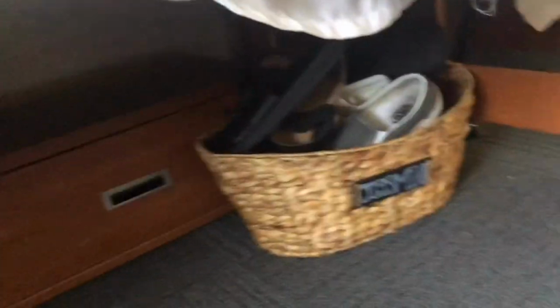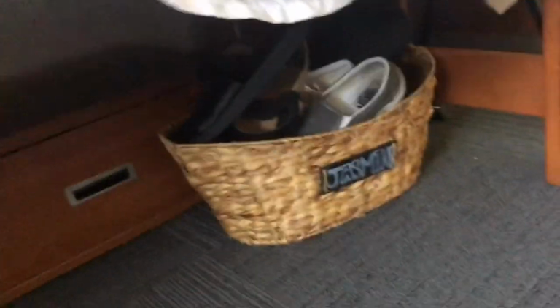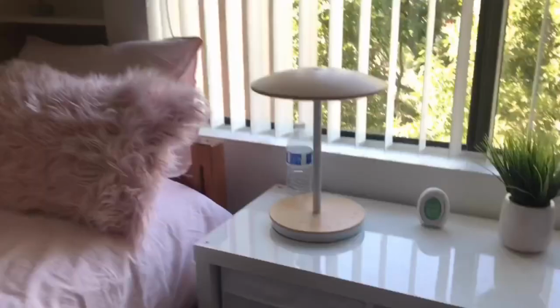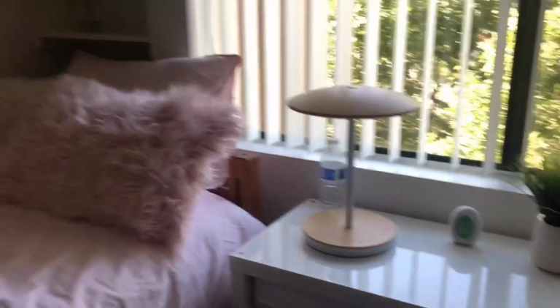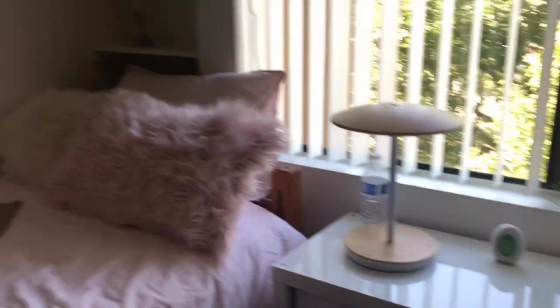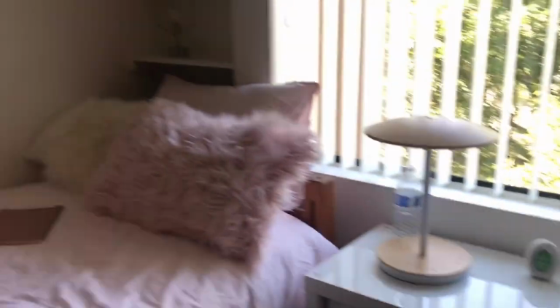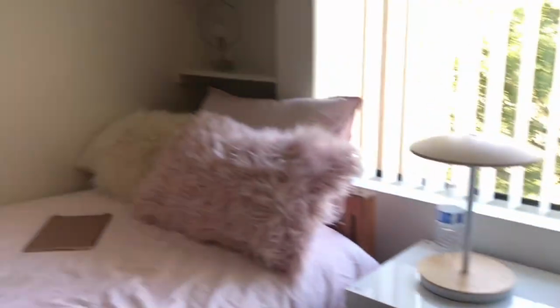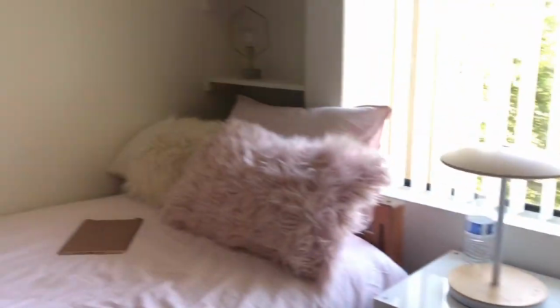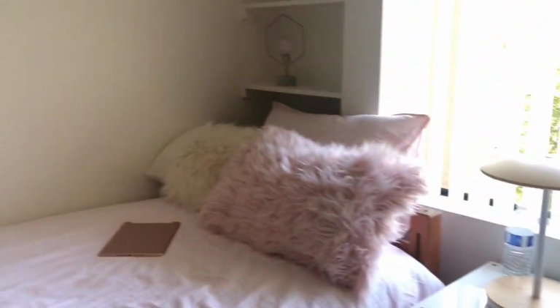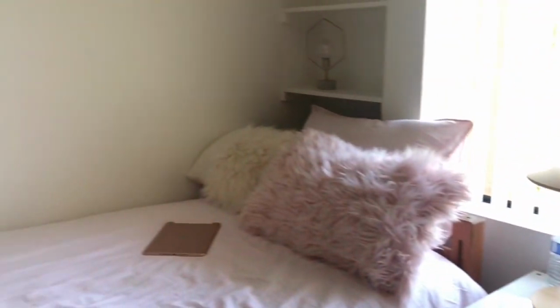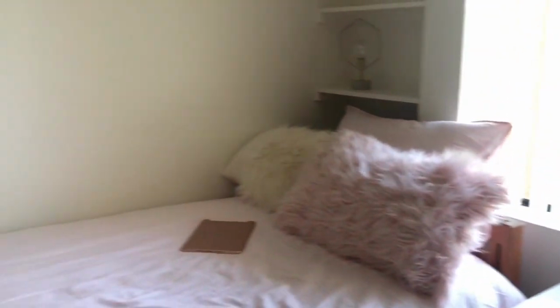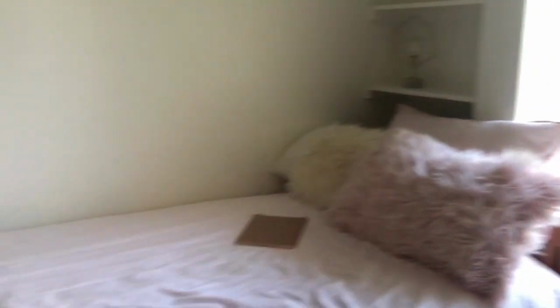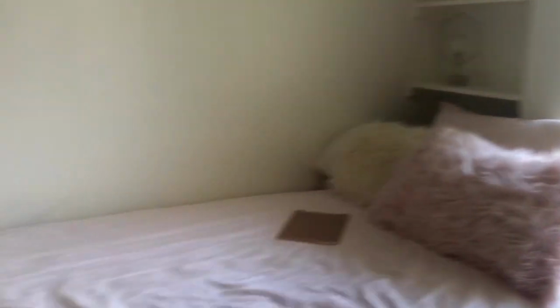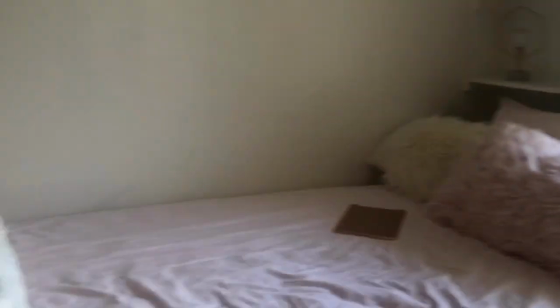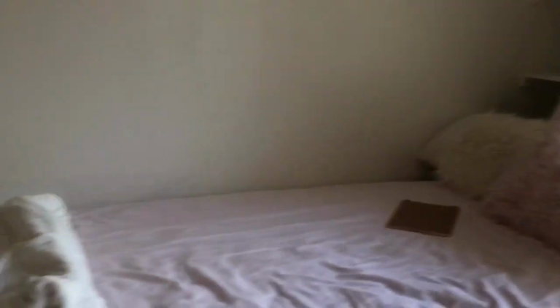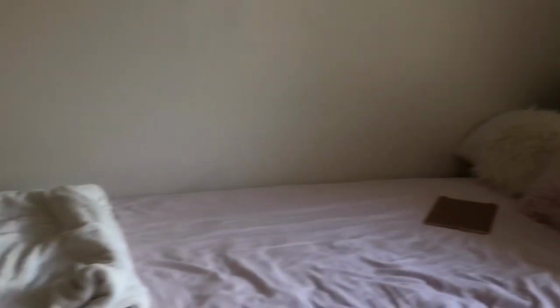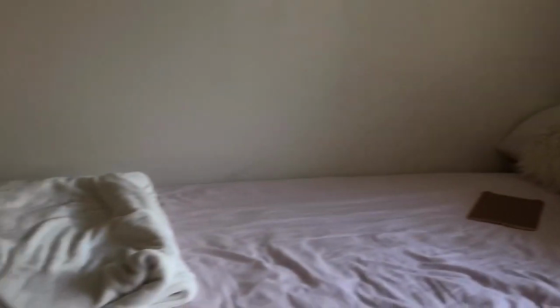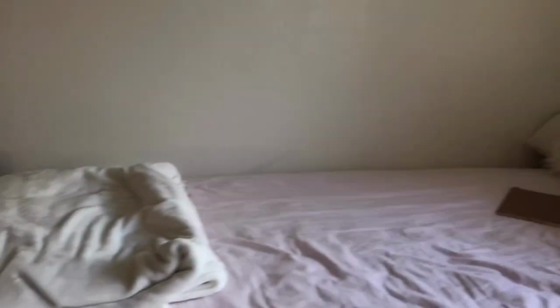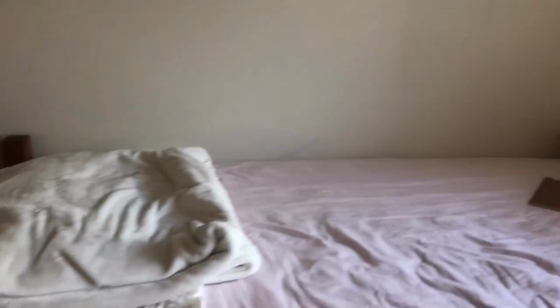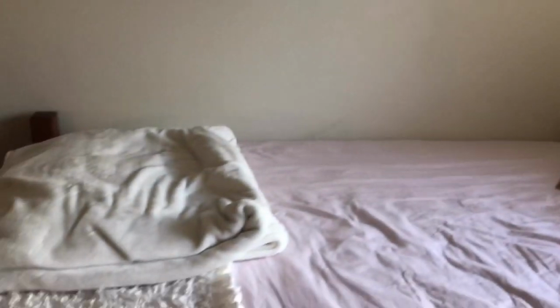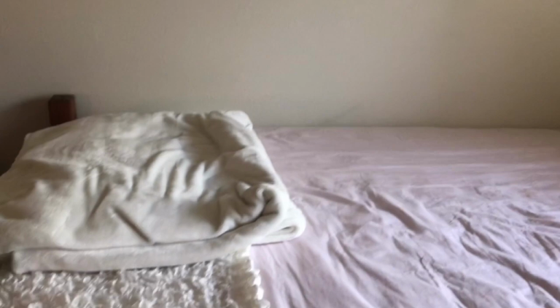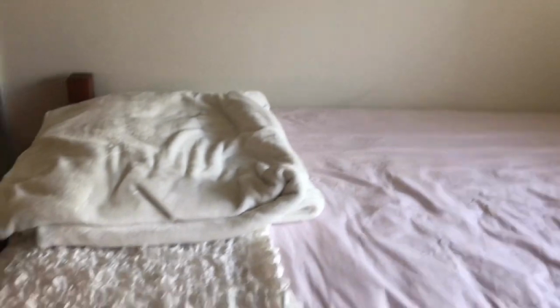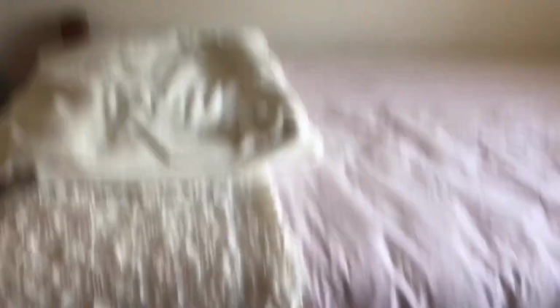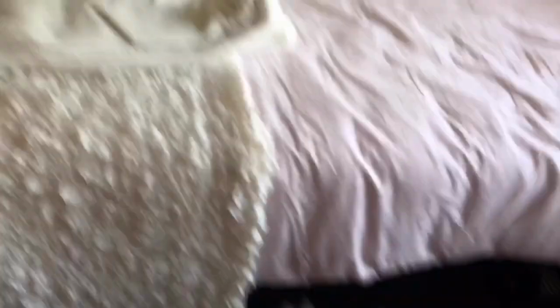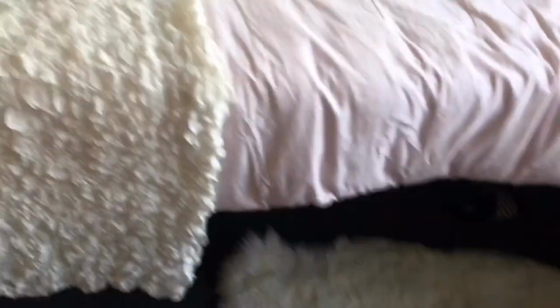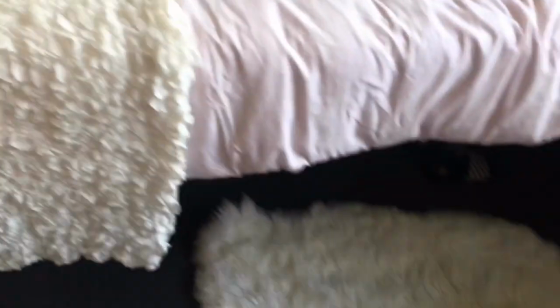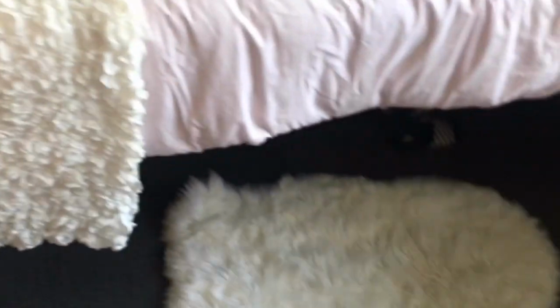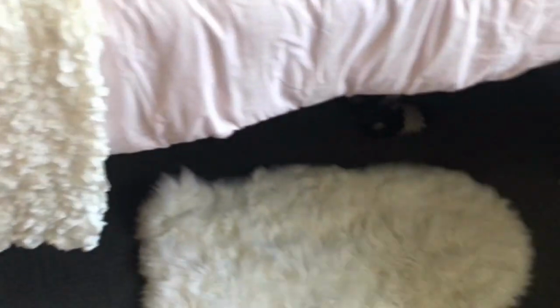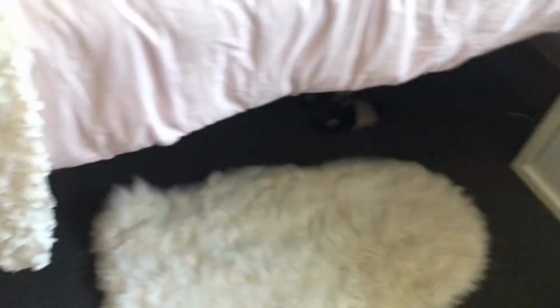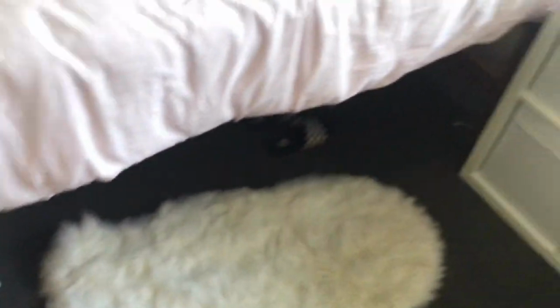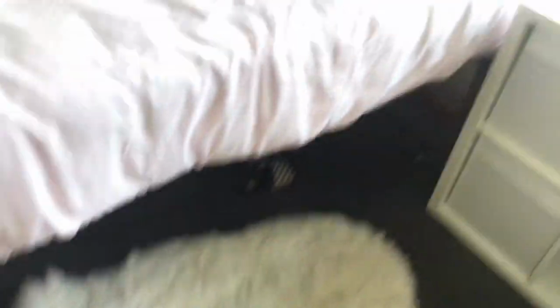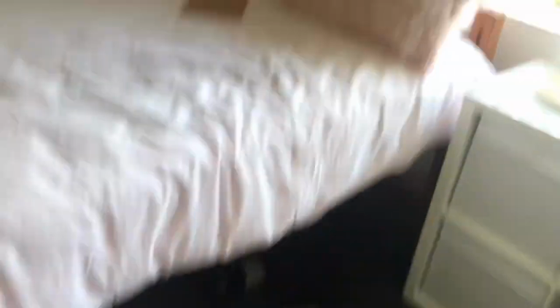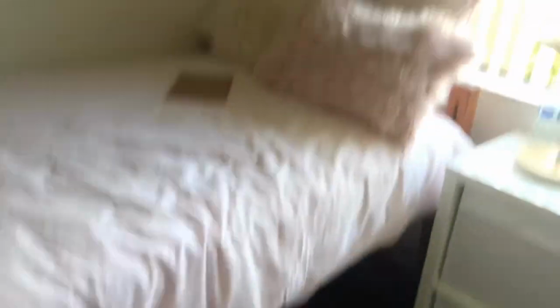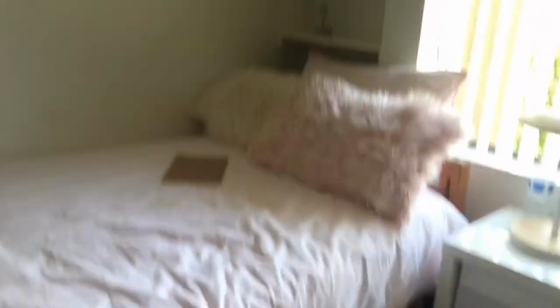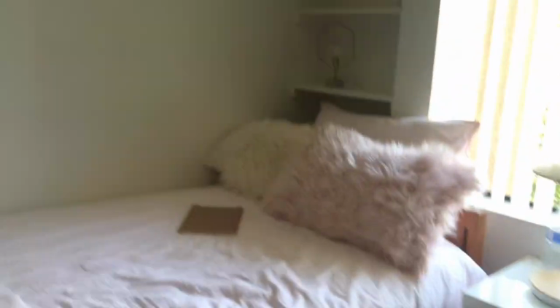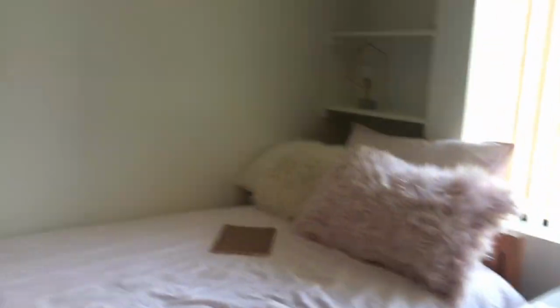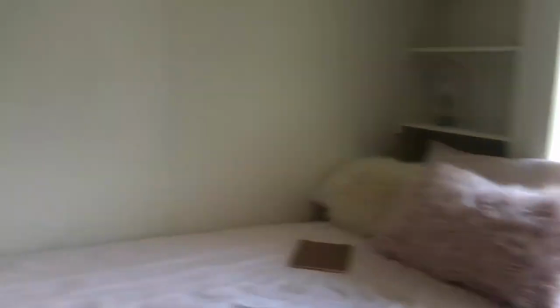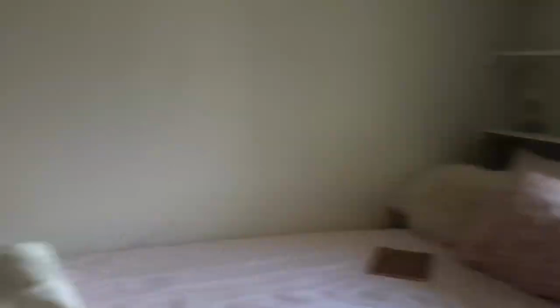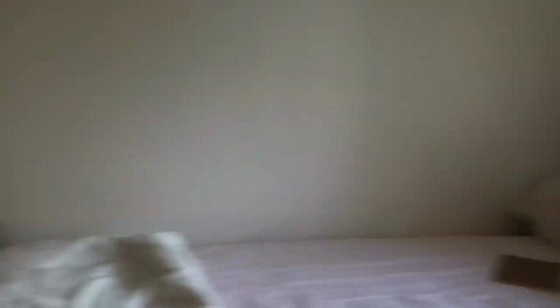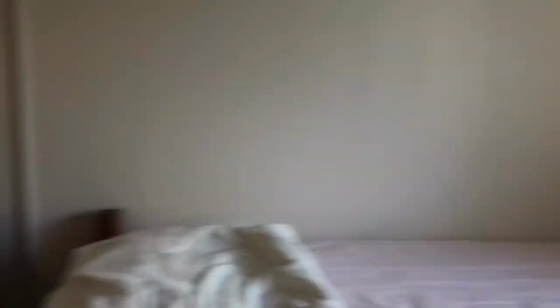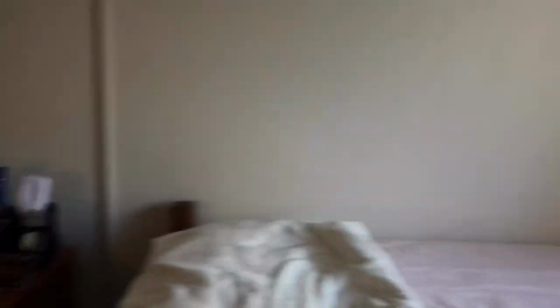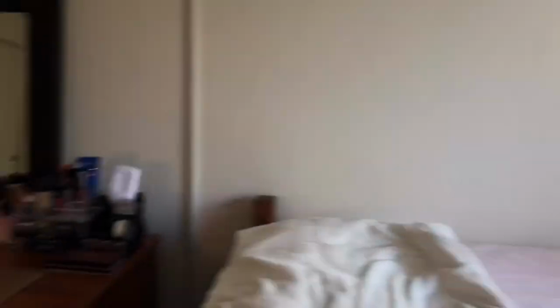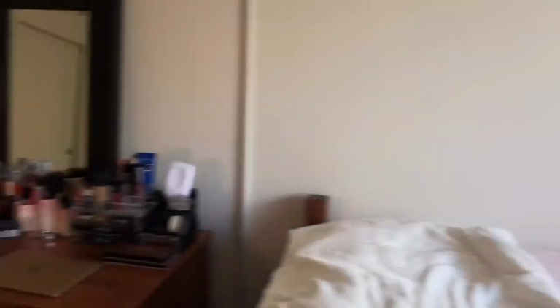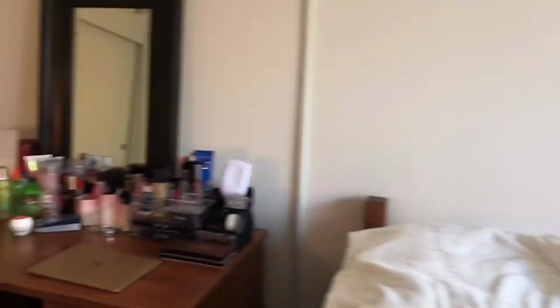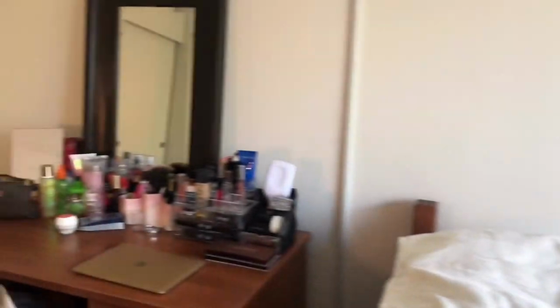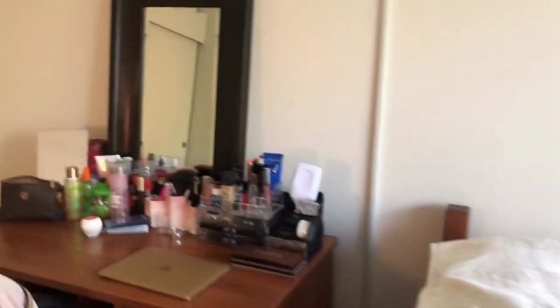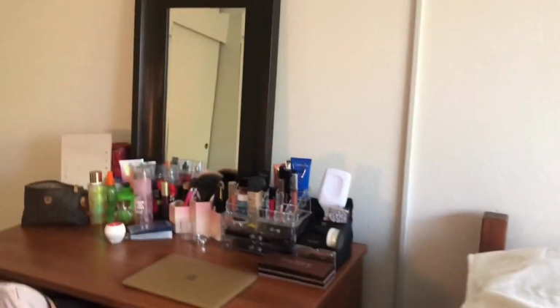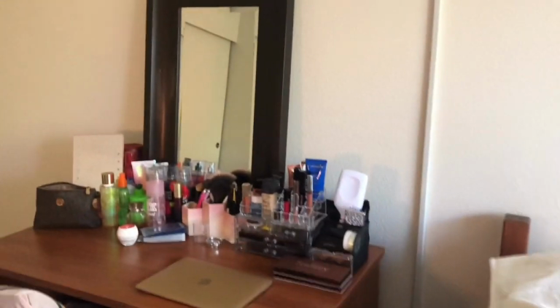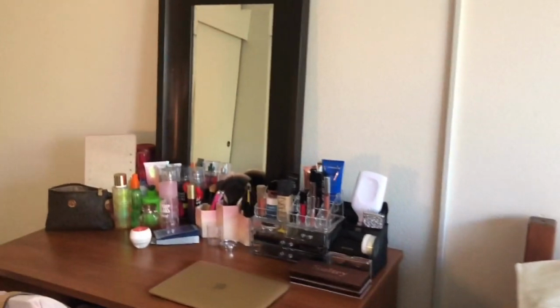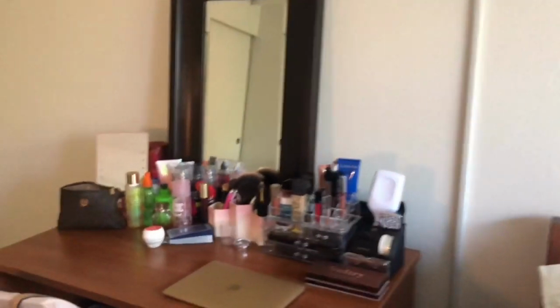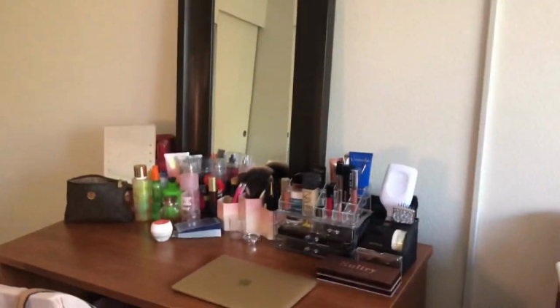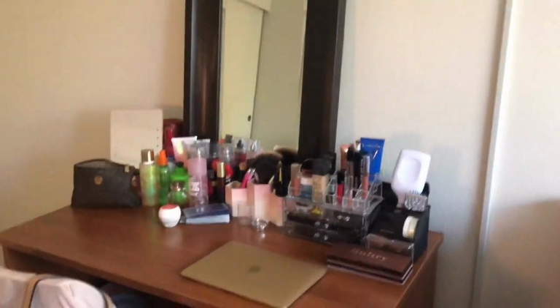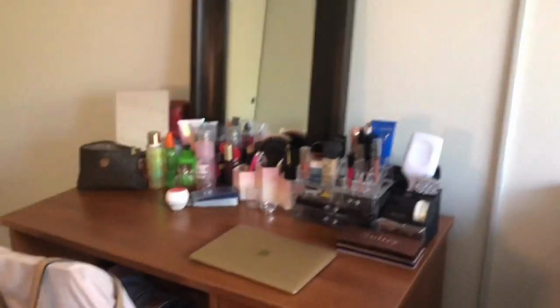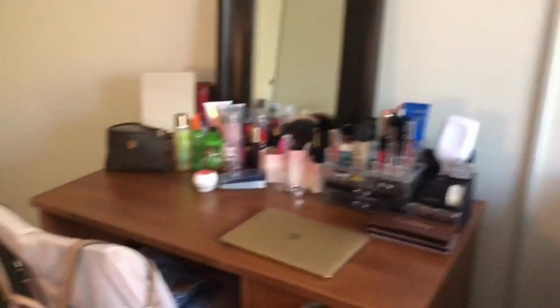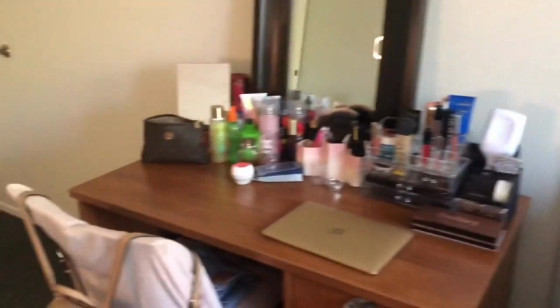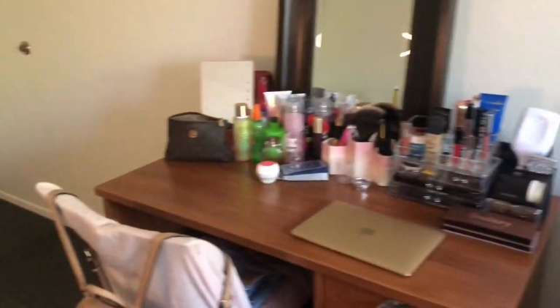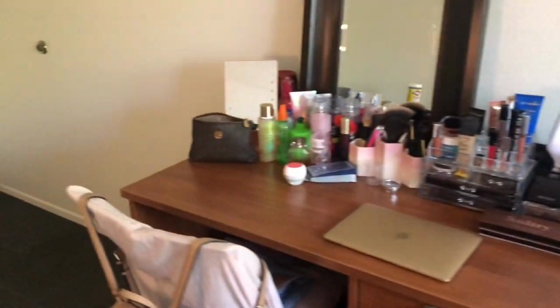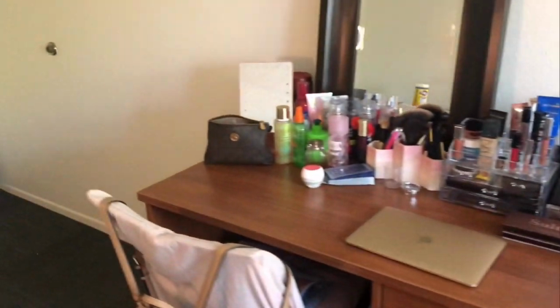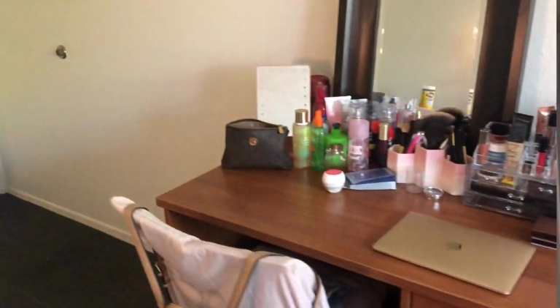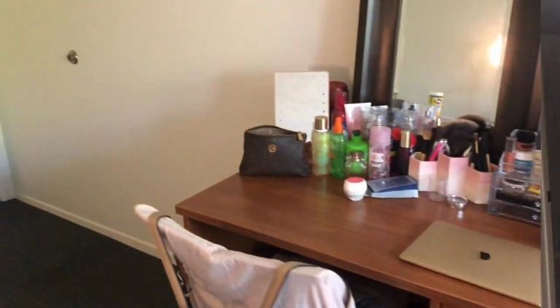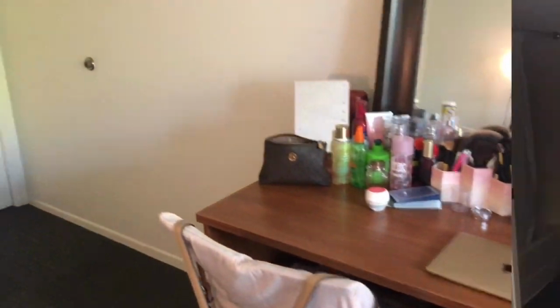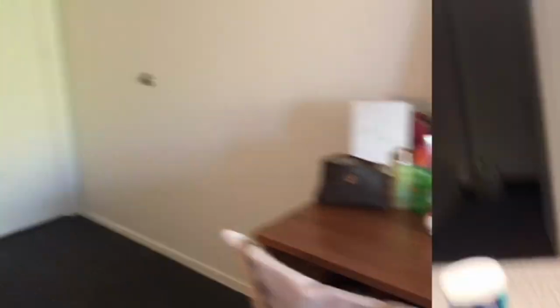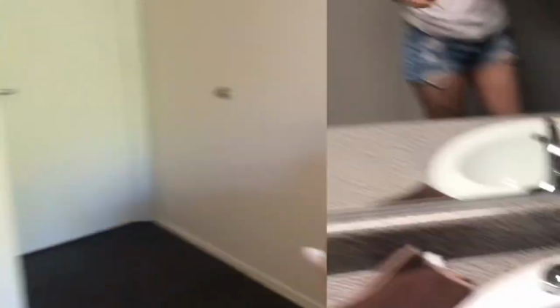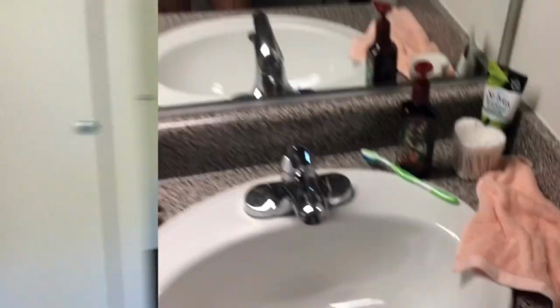I'm not going to really show my roommate's side because I don't want to invade her privacy, but this is her stuff — this is how her side looks.